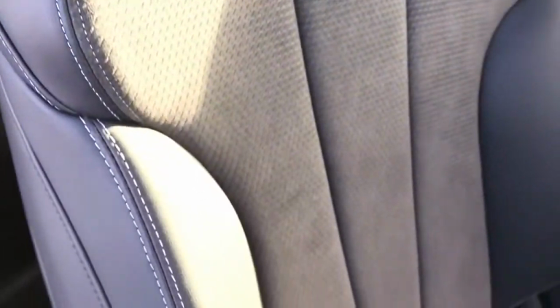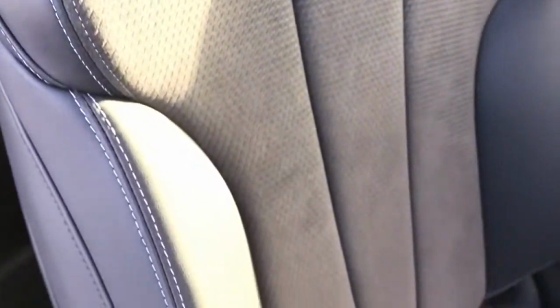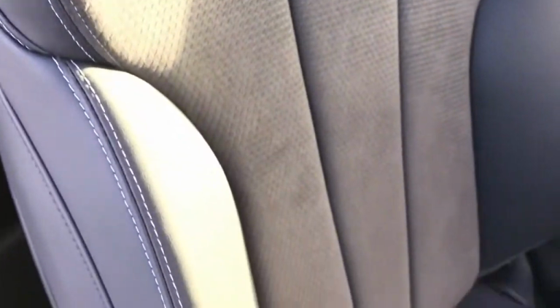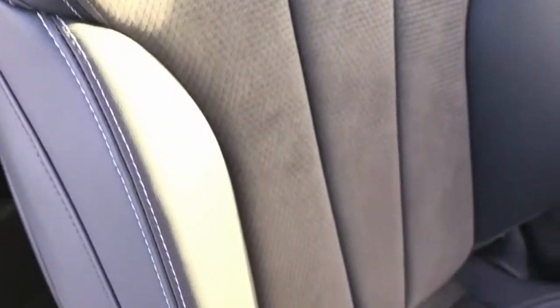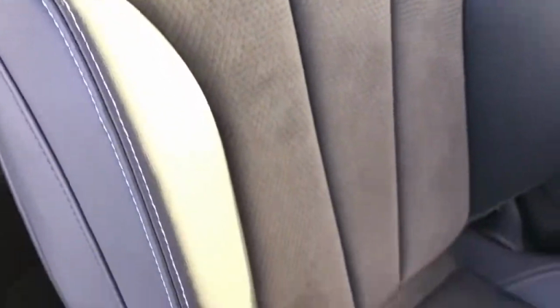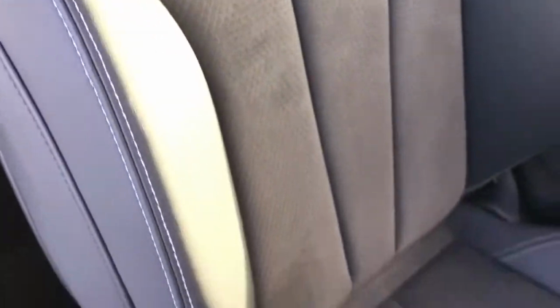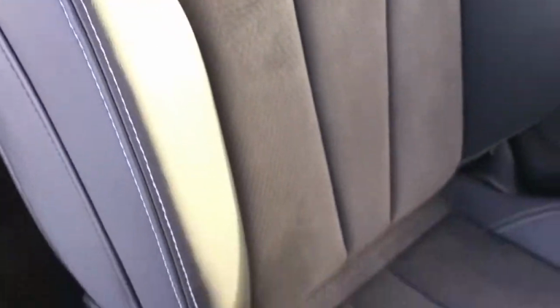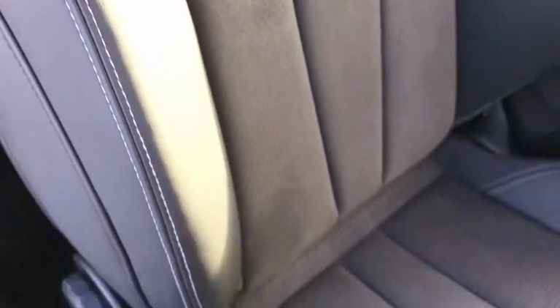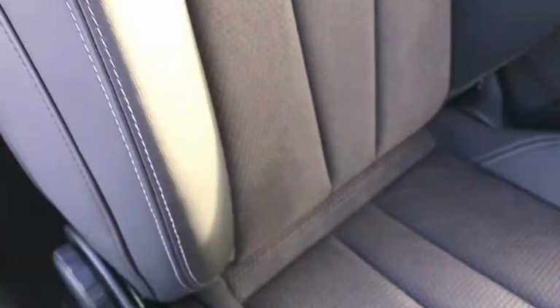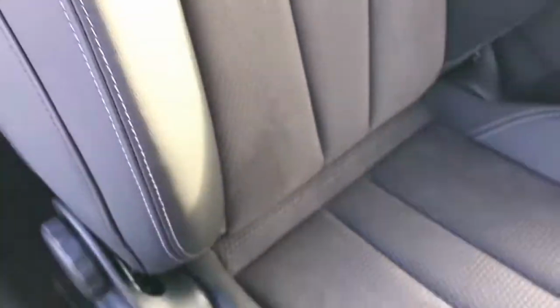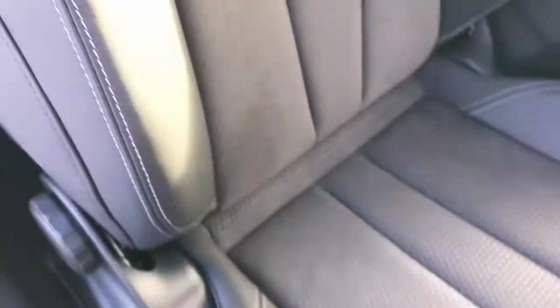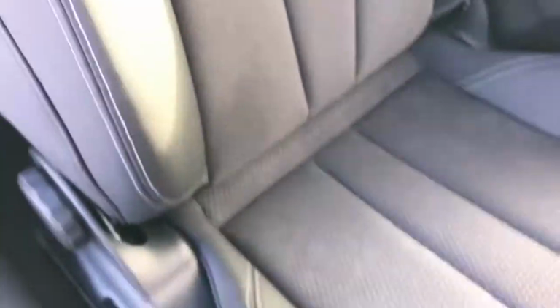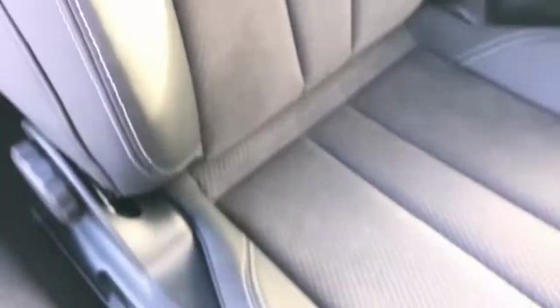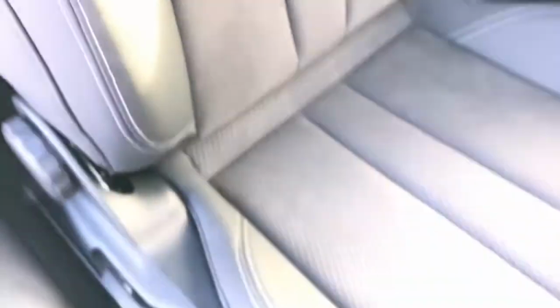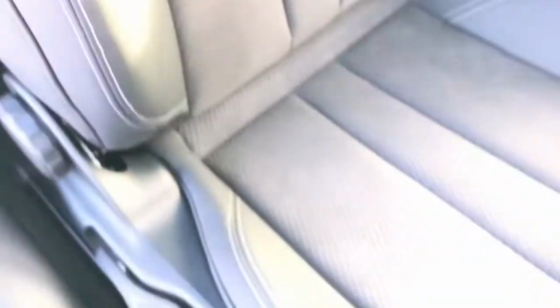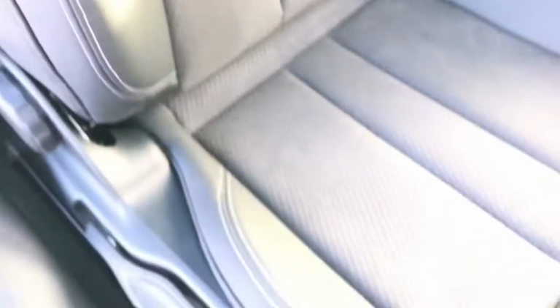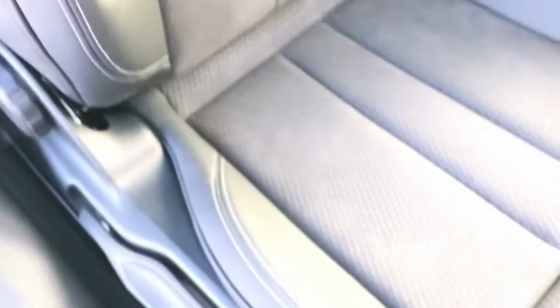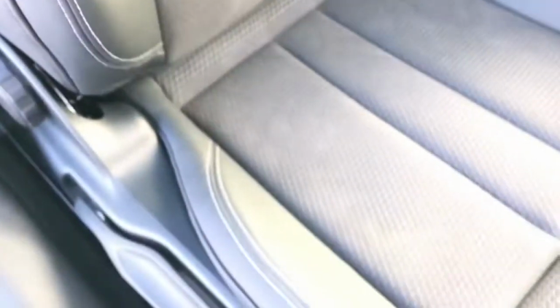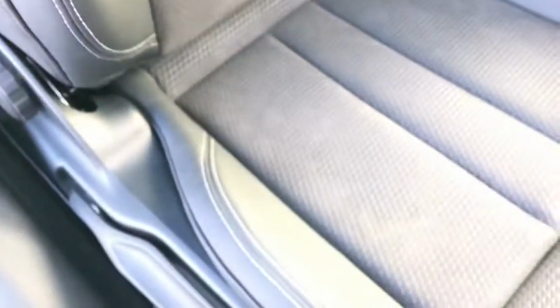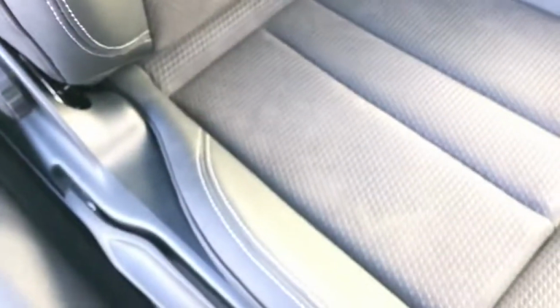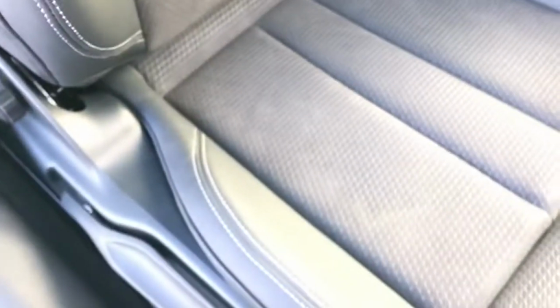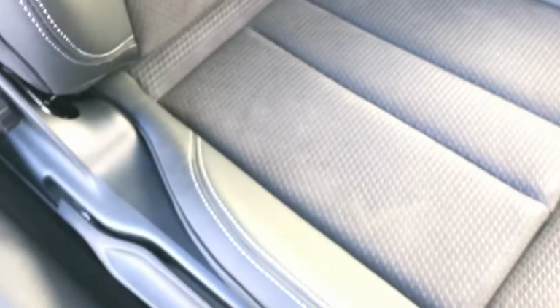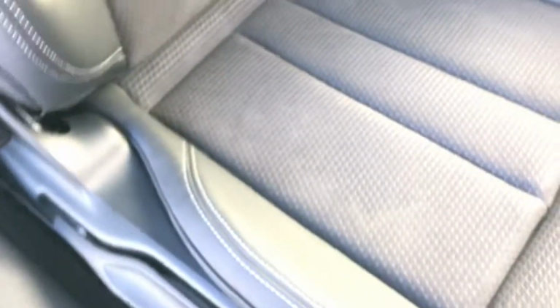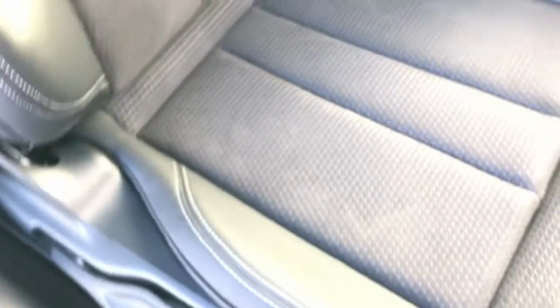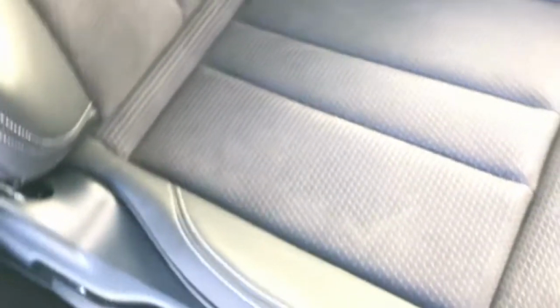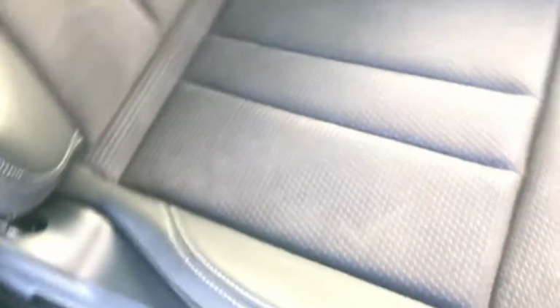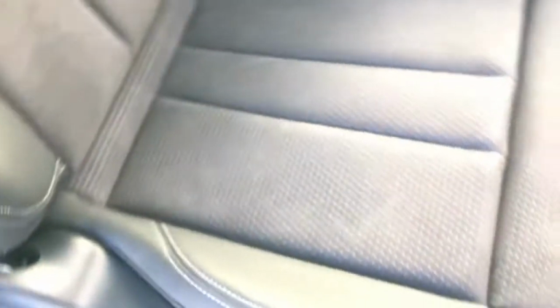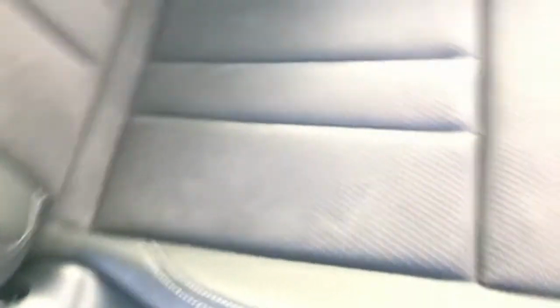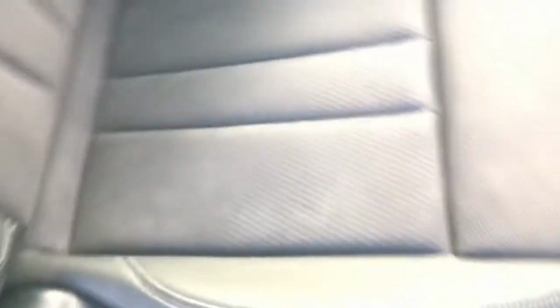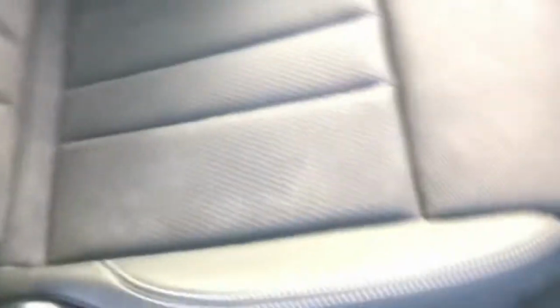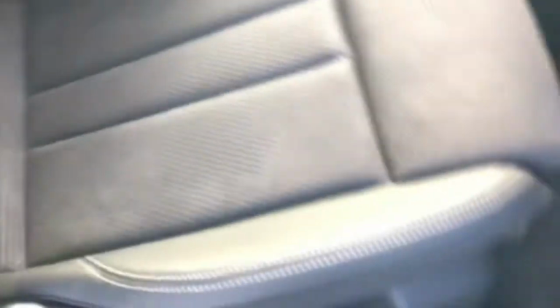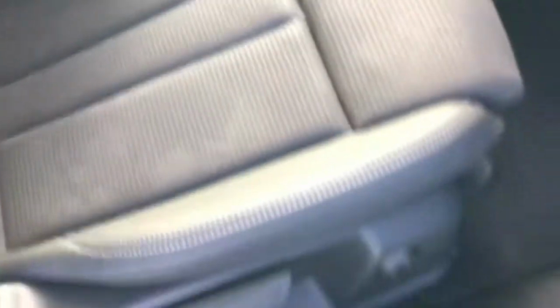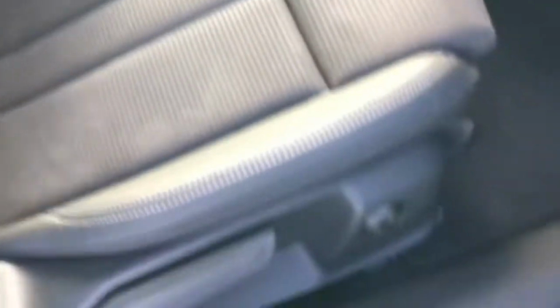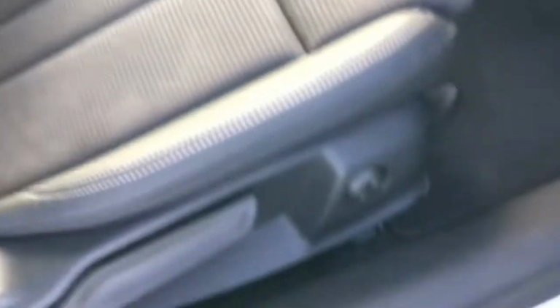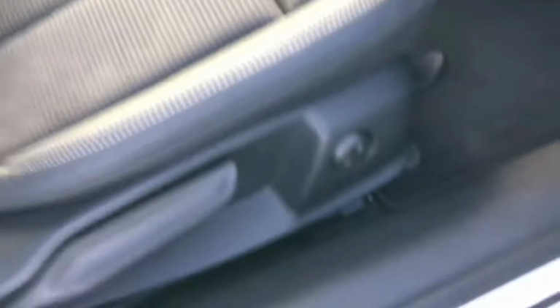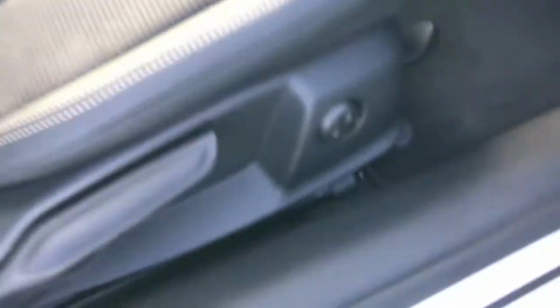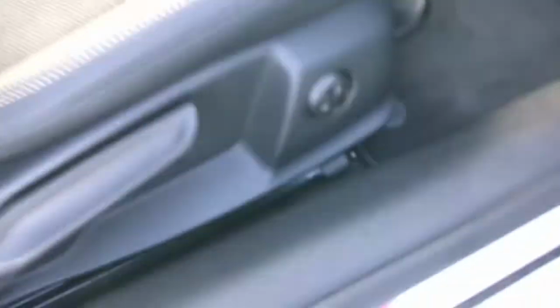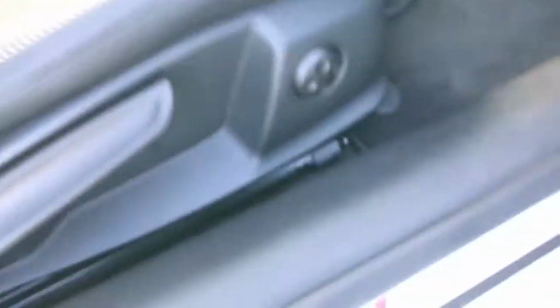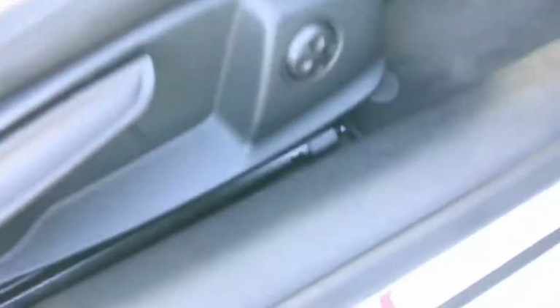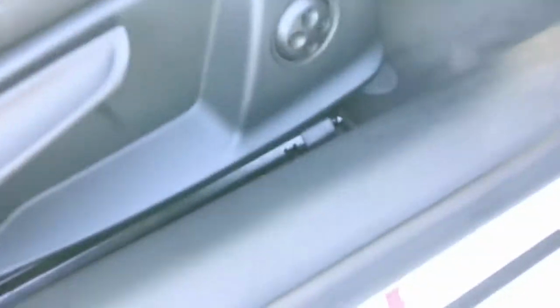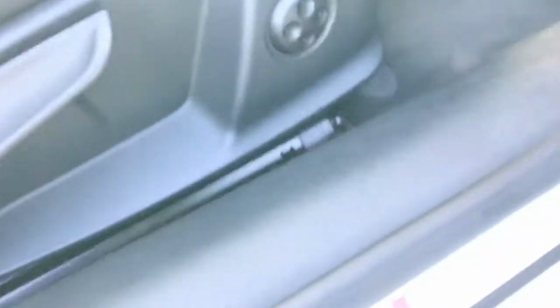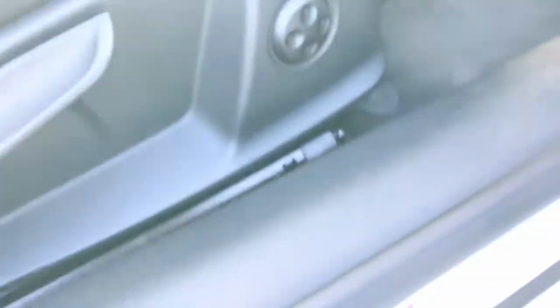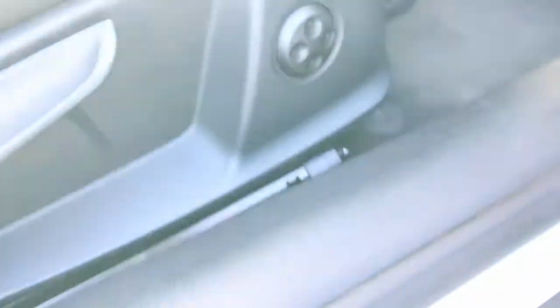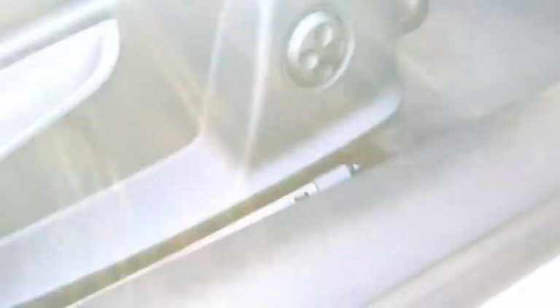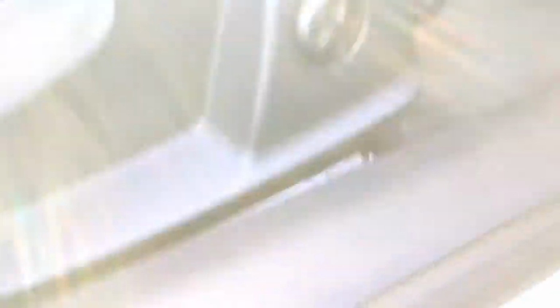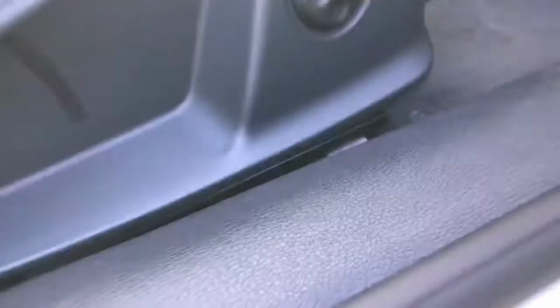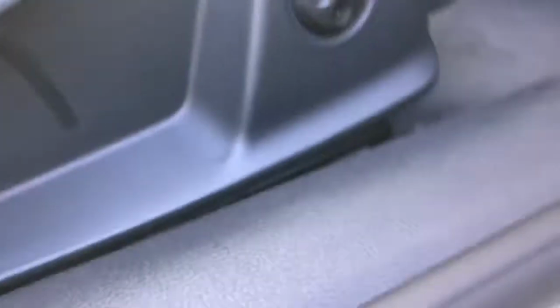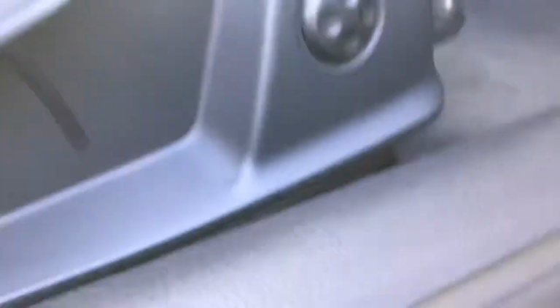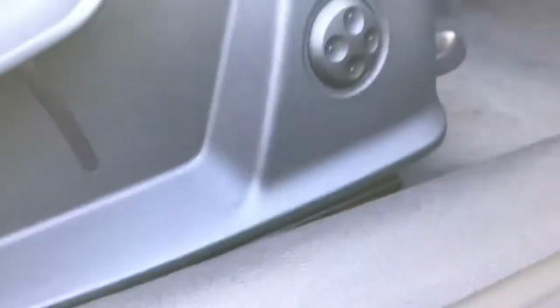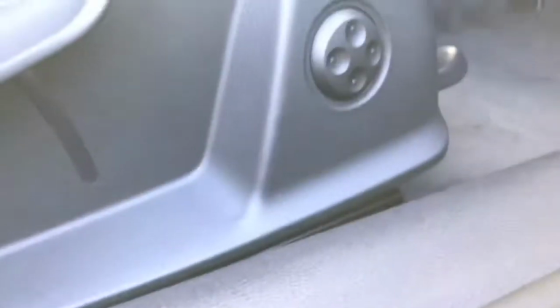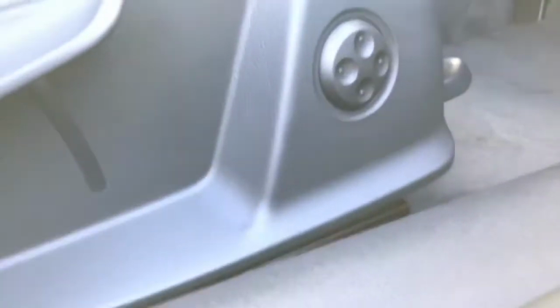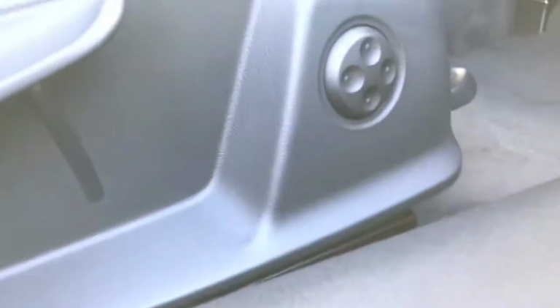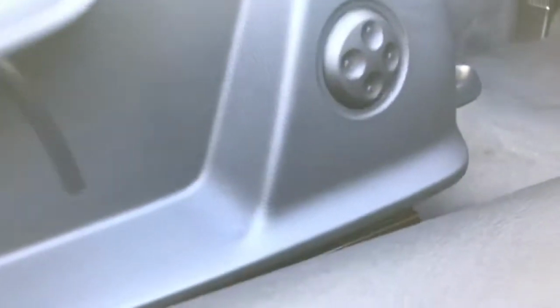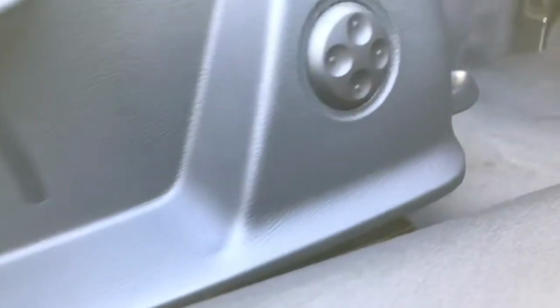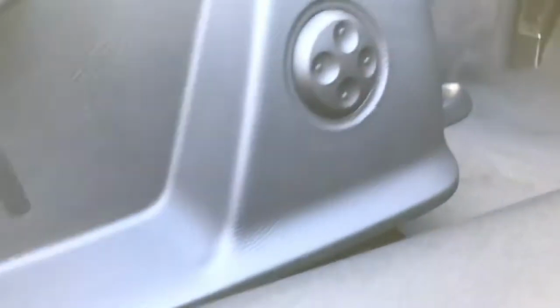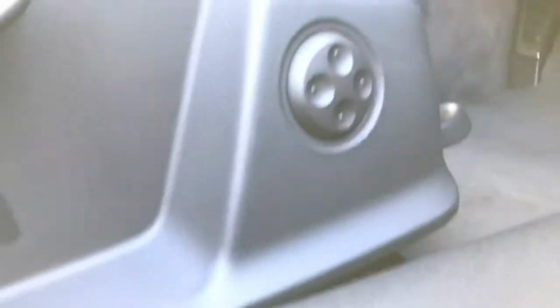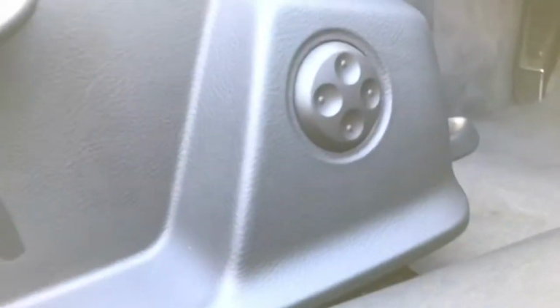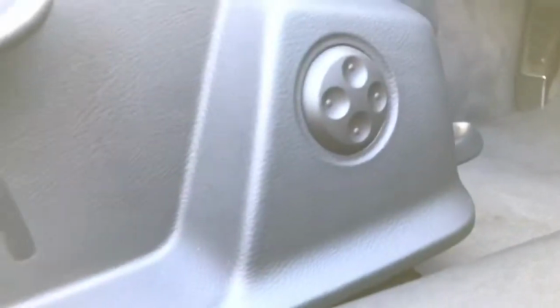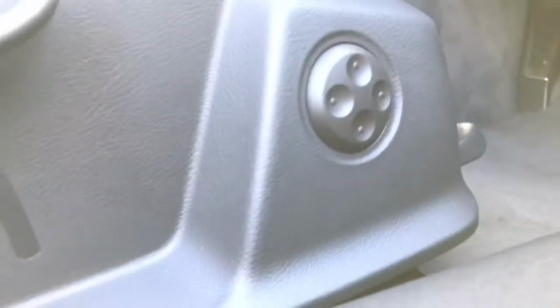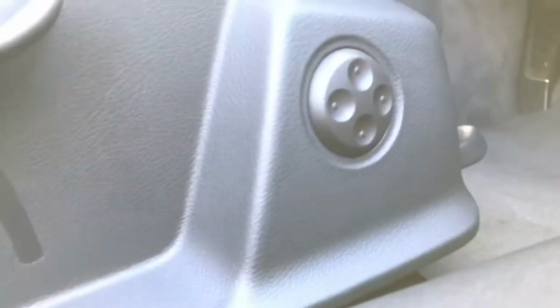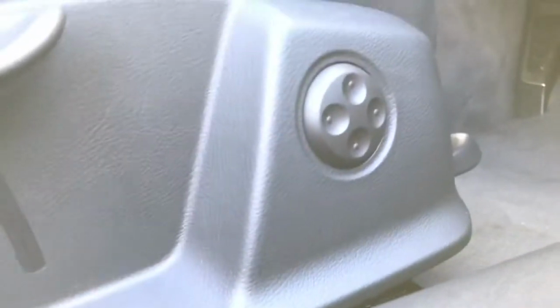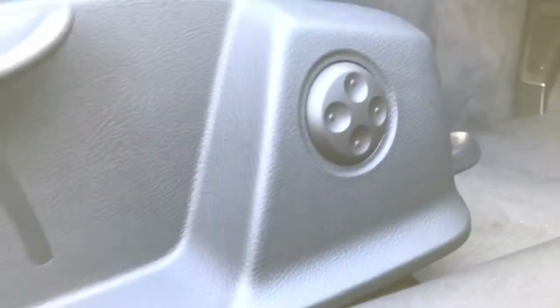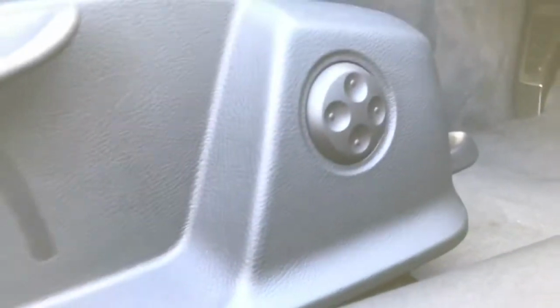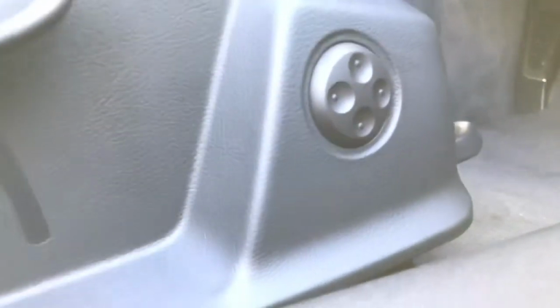The front sport seats are finished in the leather and Alcantara mix and the seats feature the four way lumbar support.